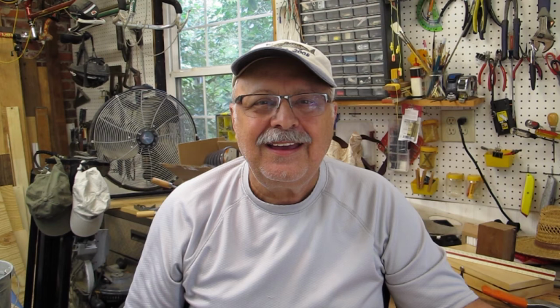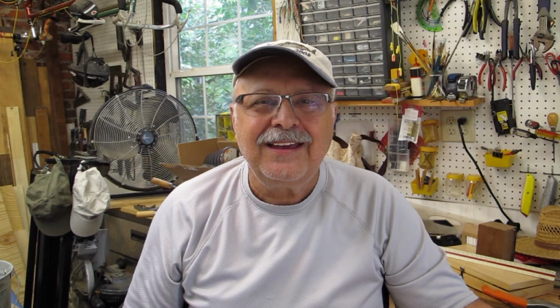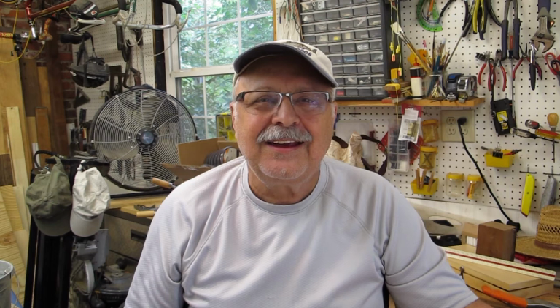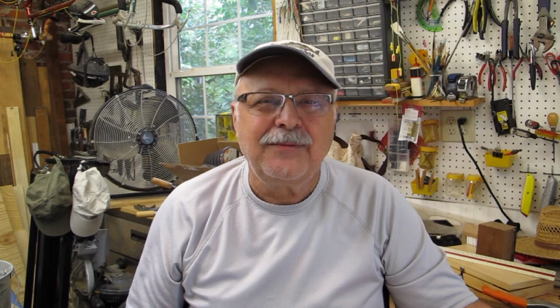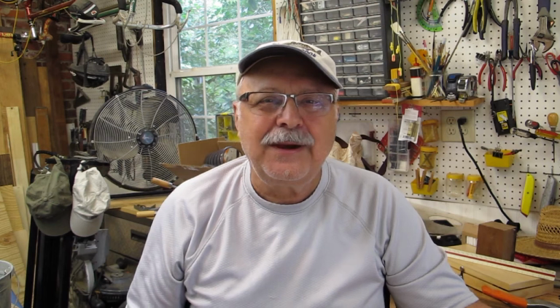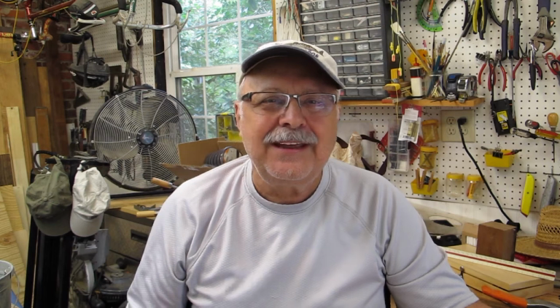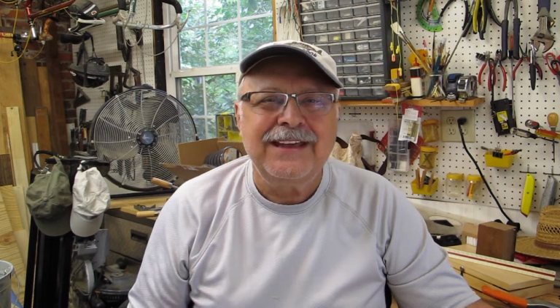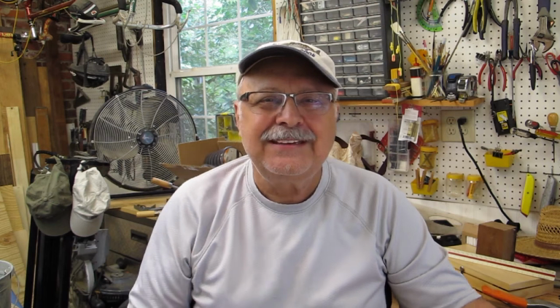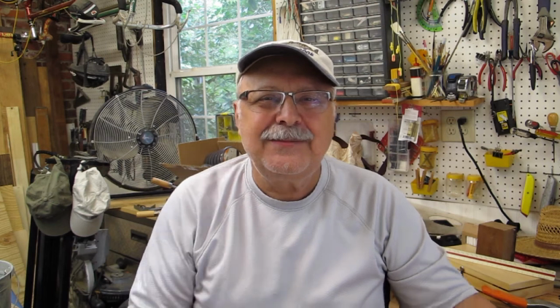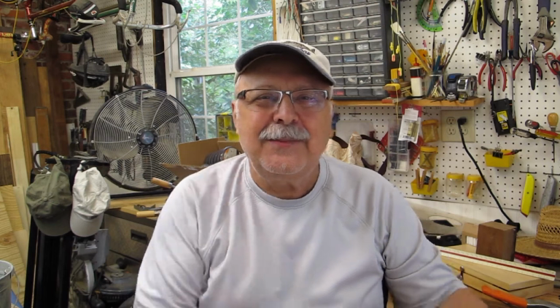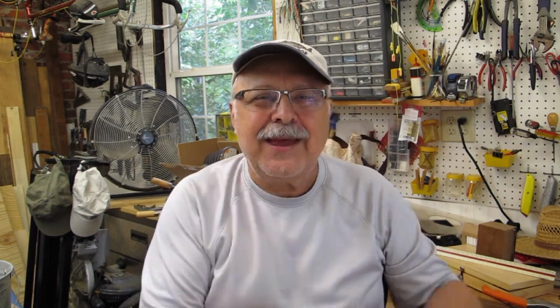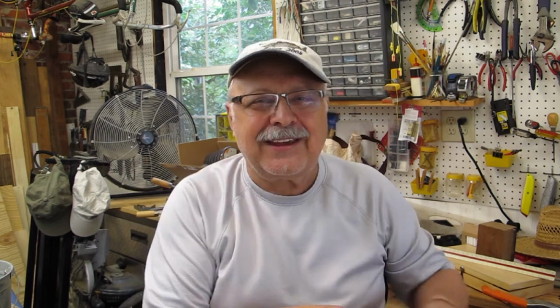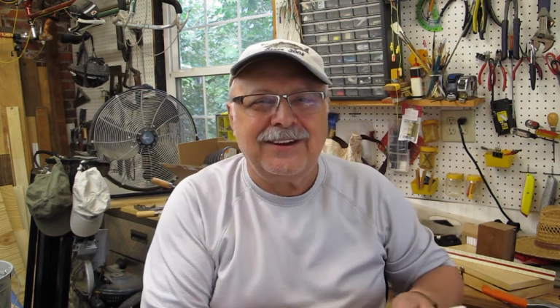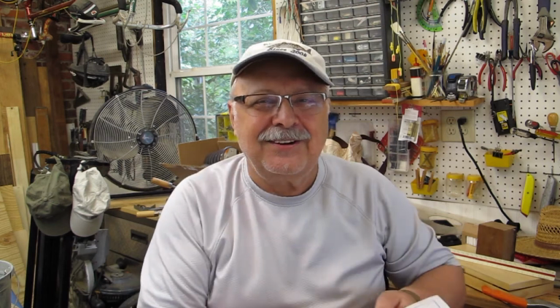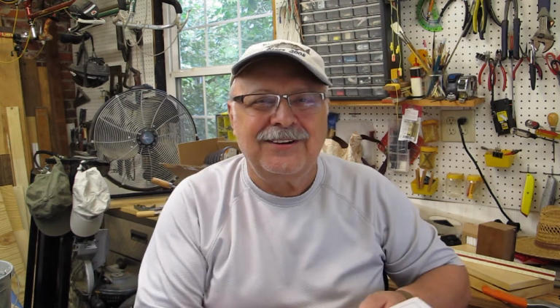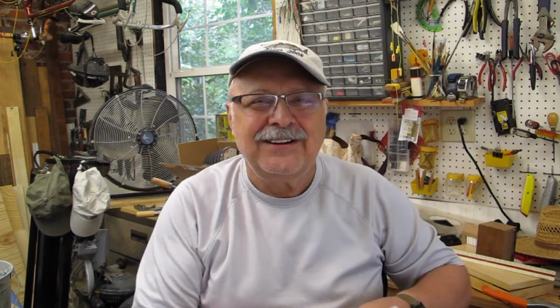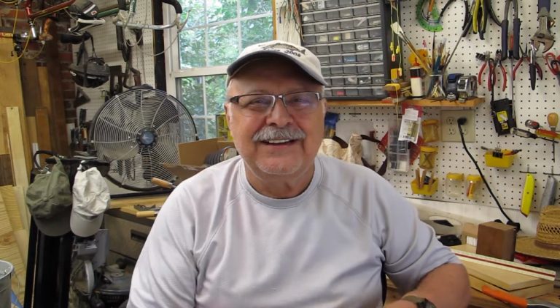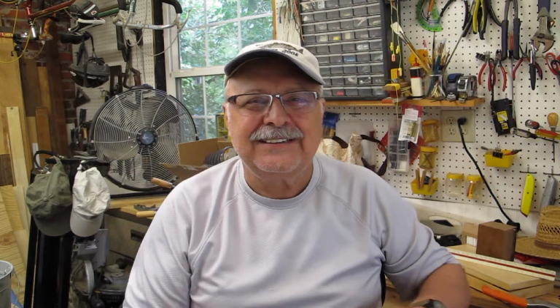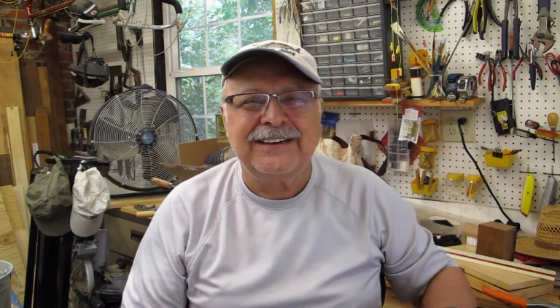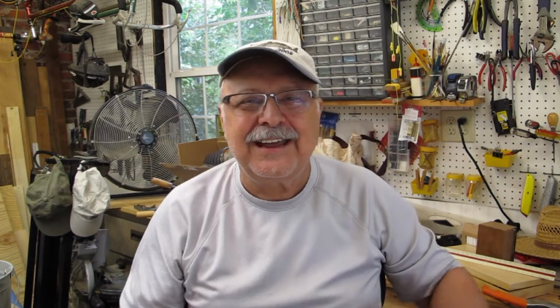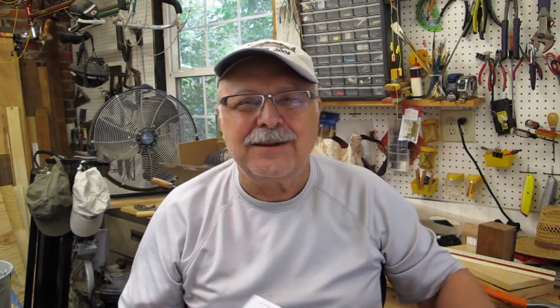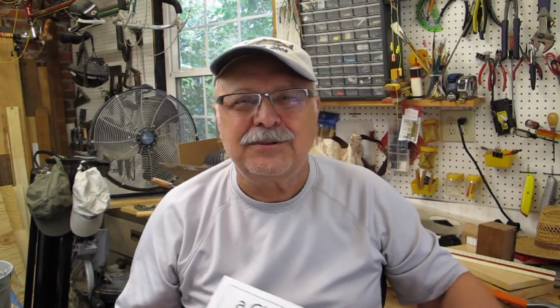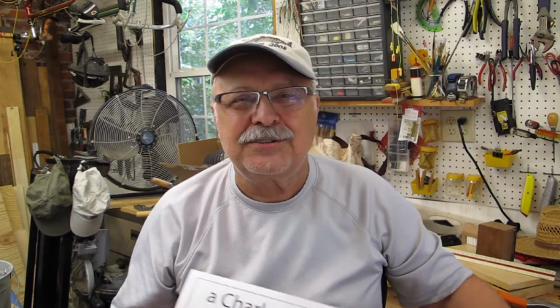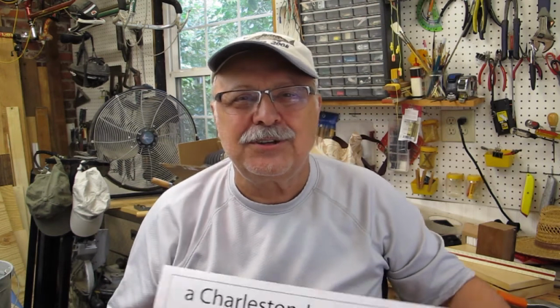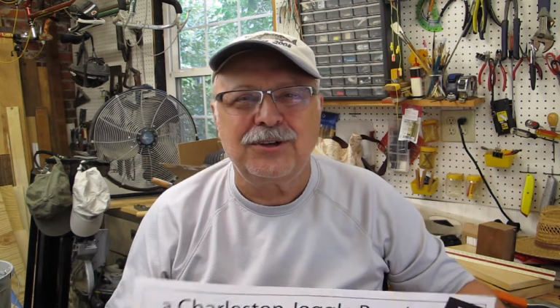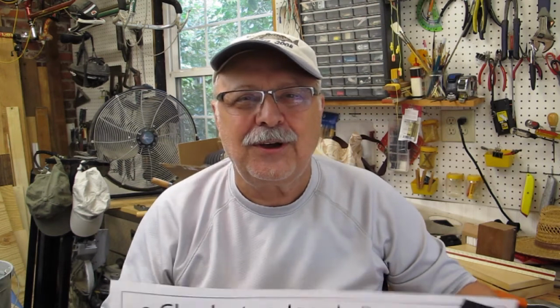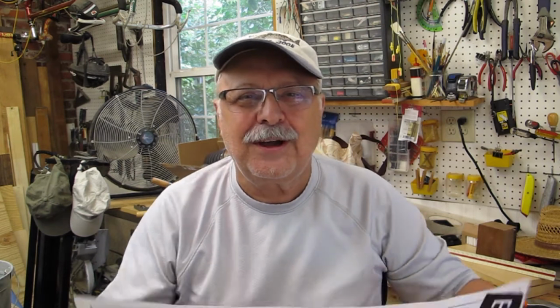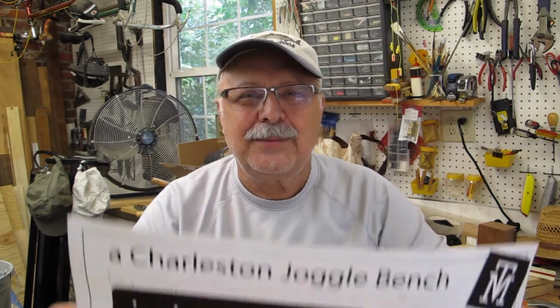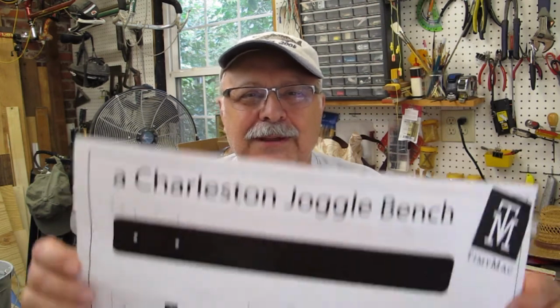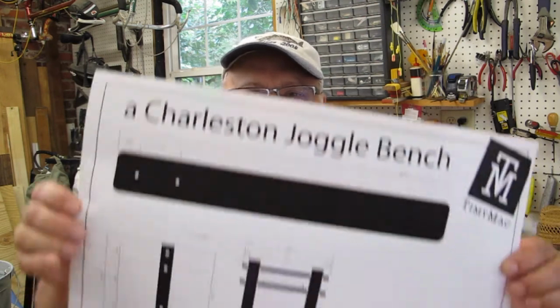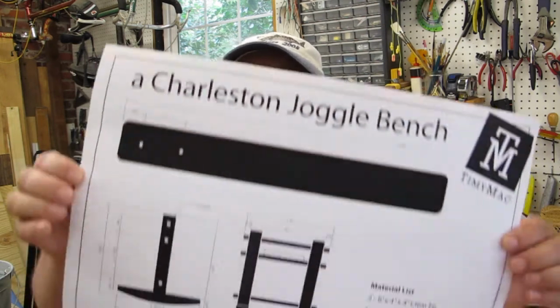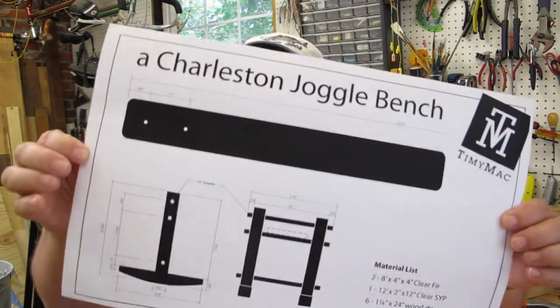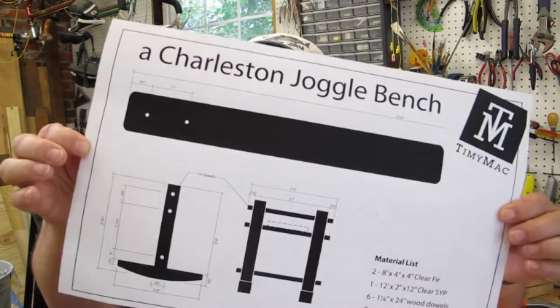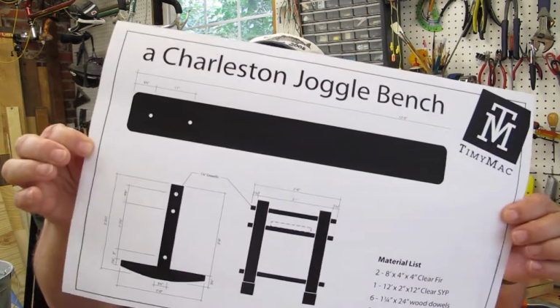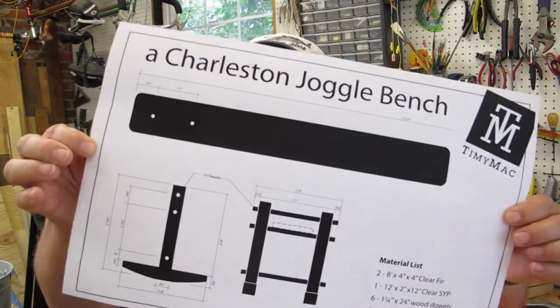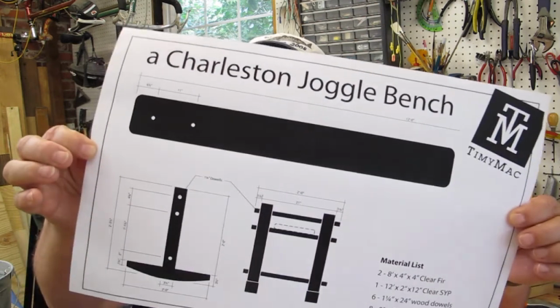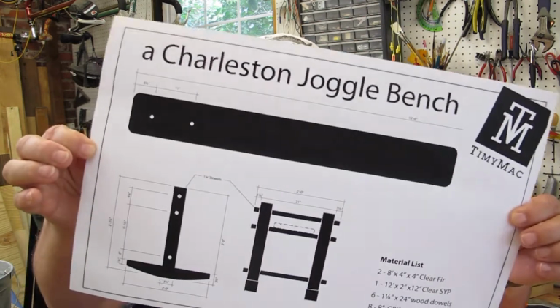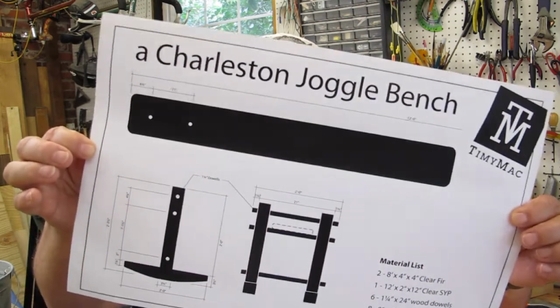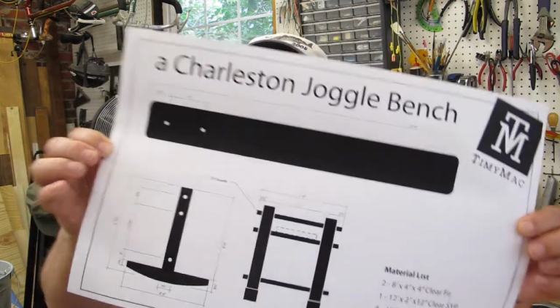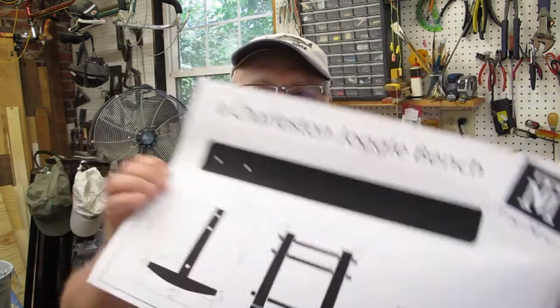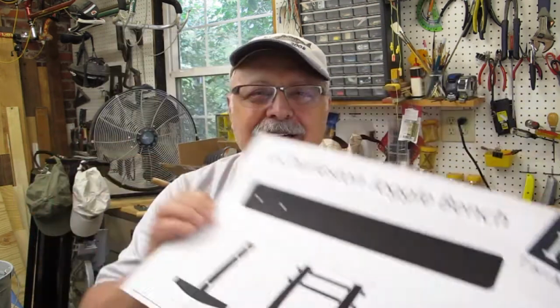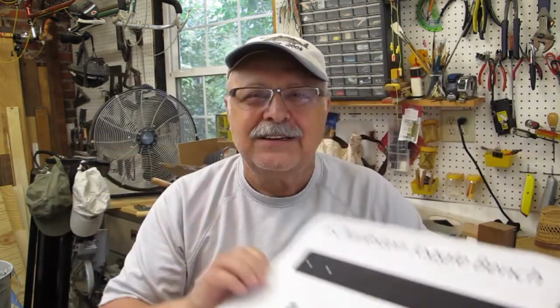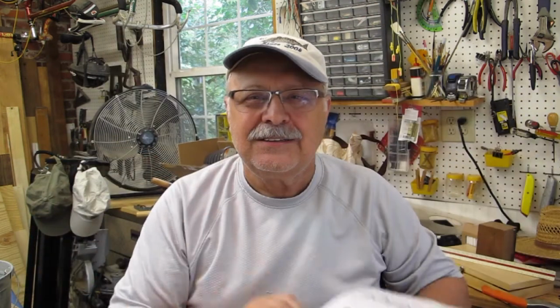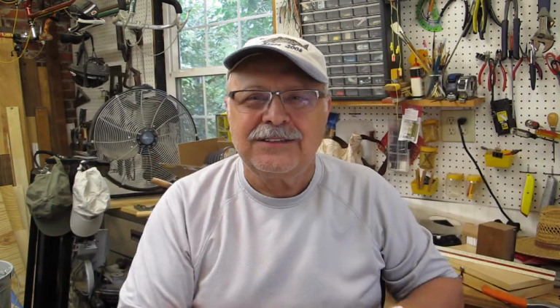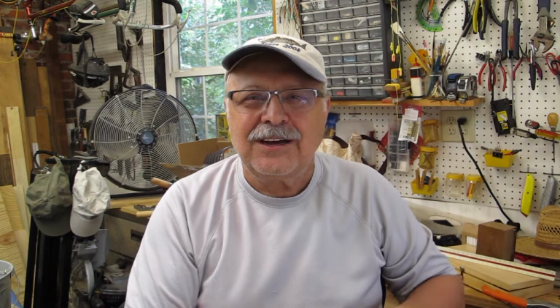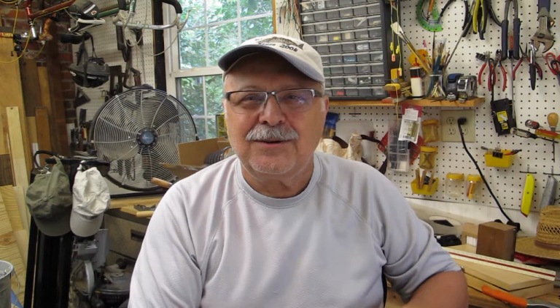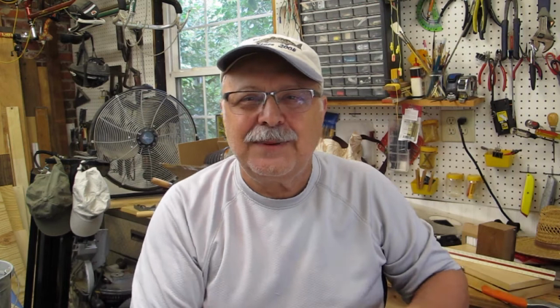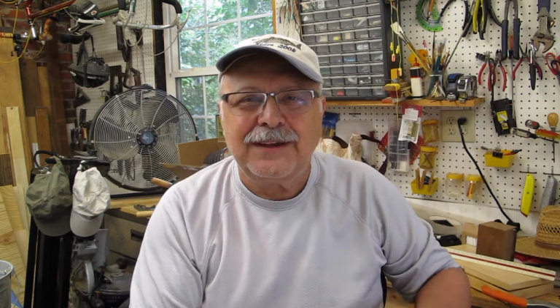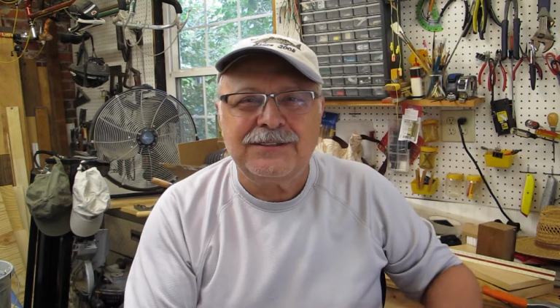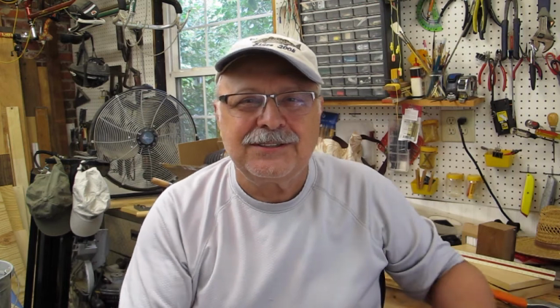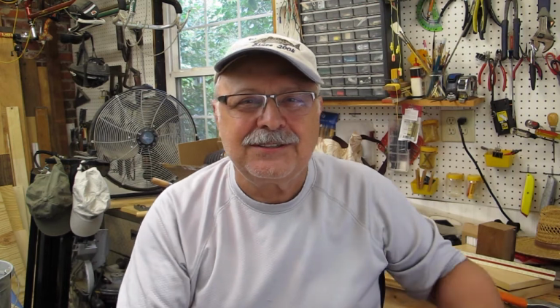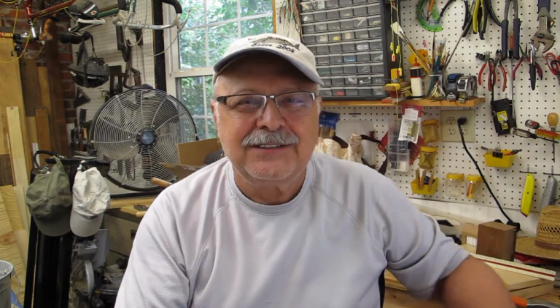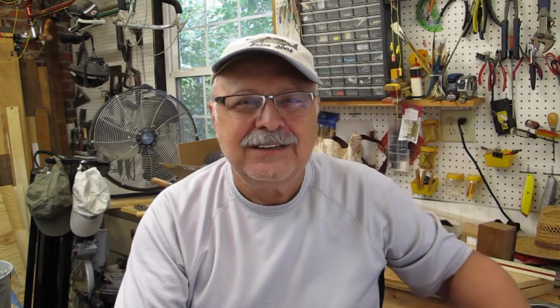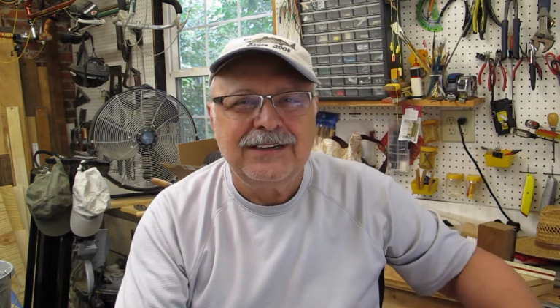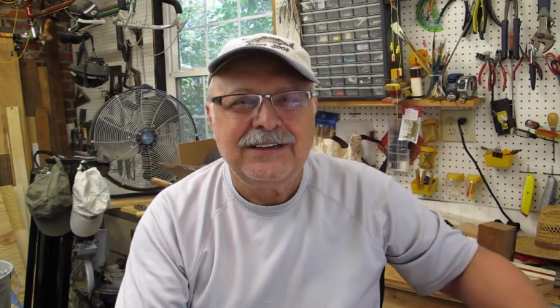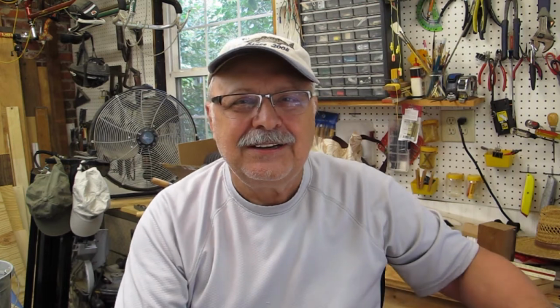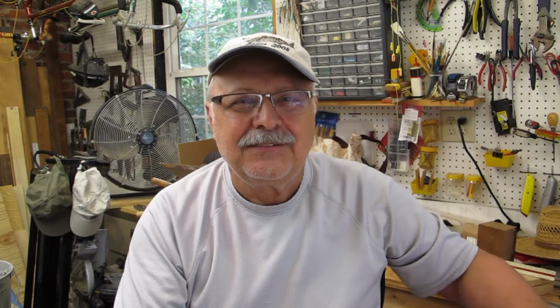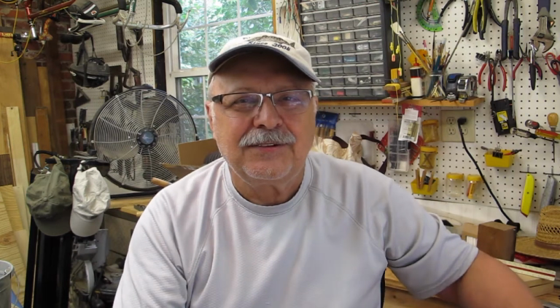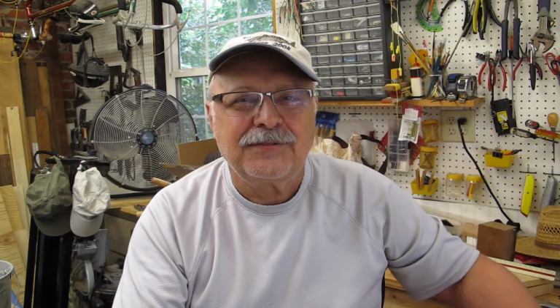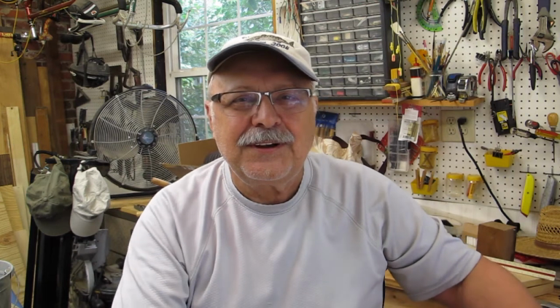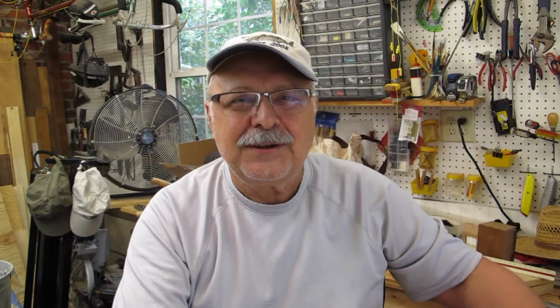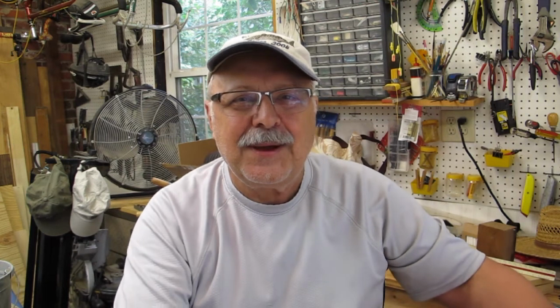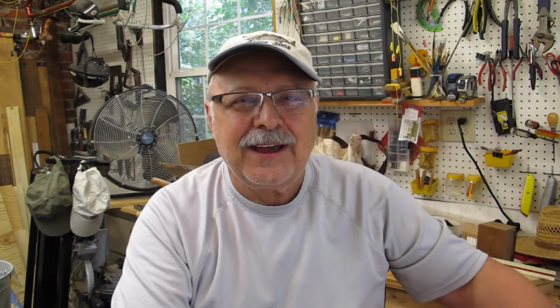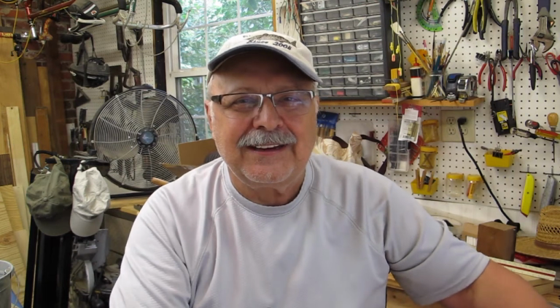Hey everybody, Timmy Mack here, and today I'm going to show you how I made this joggle bench for a friend of mine.